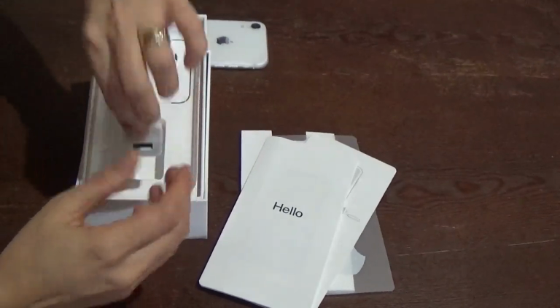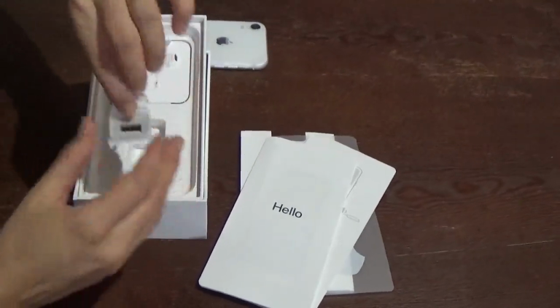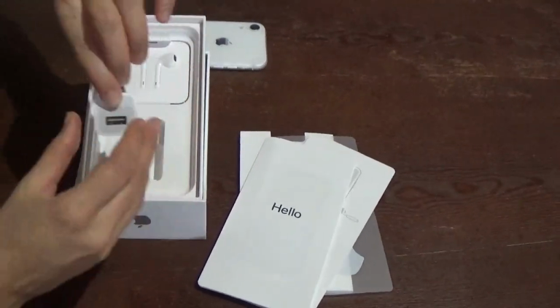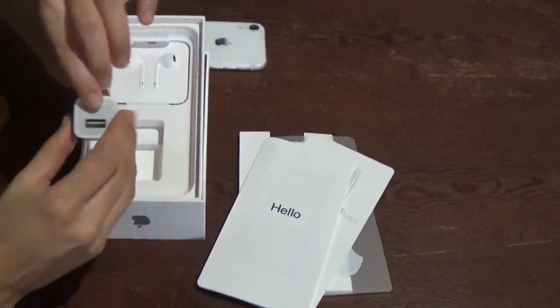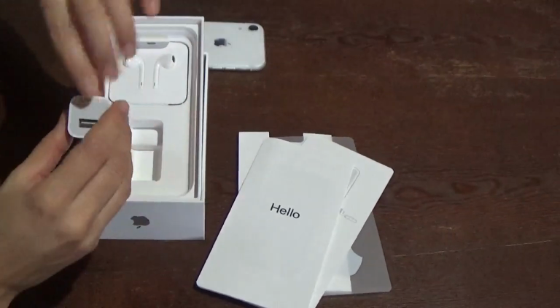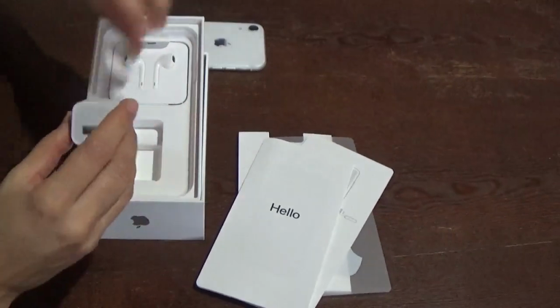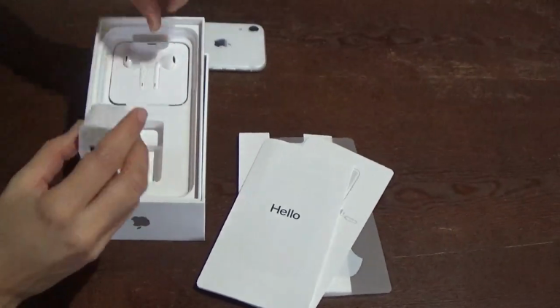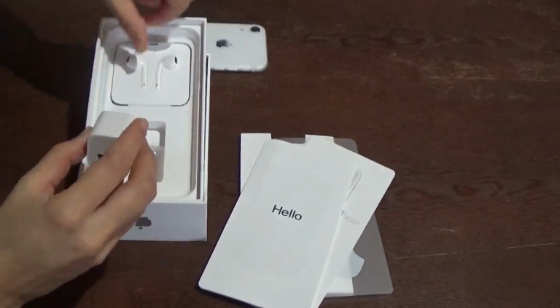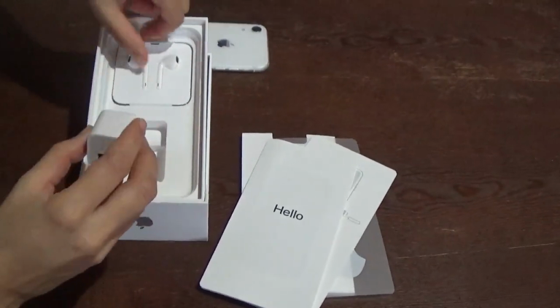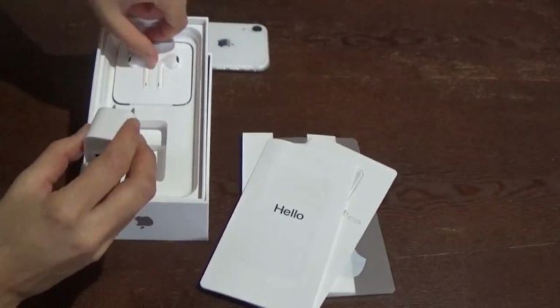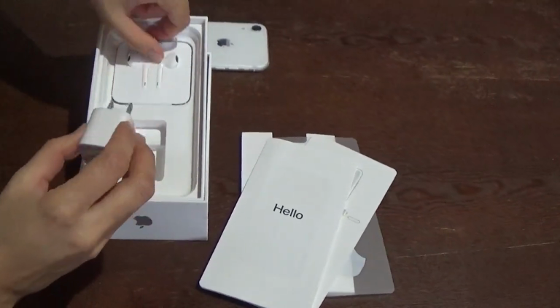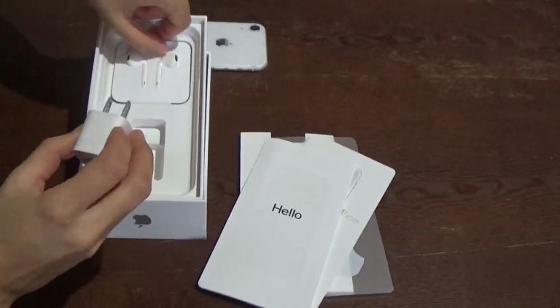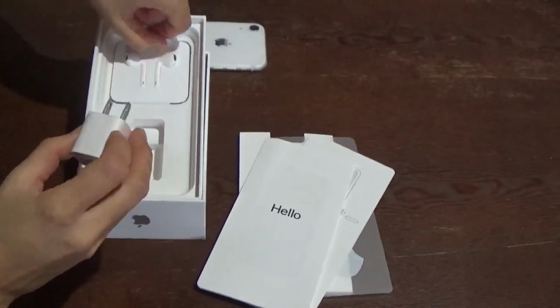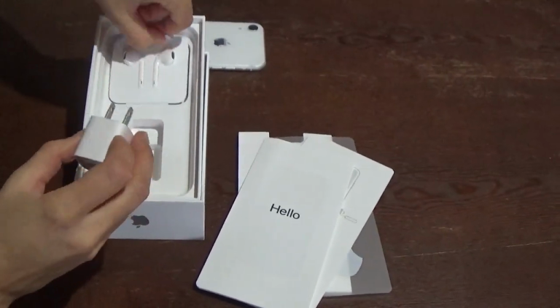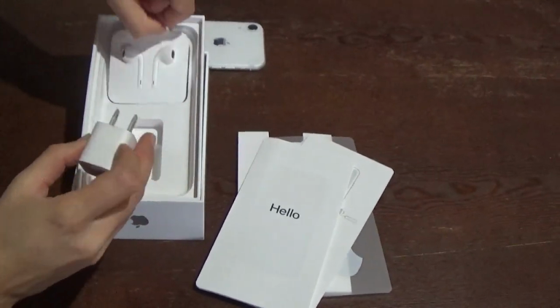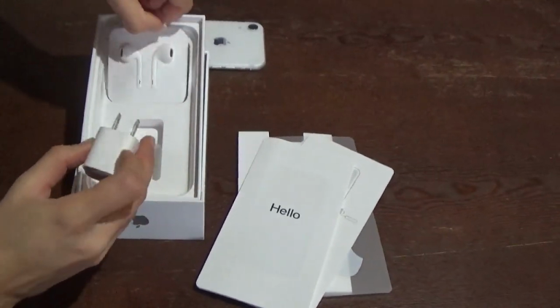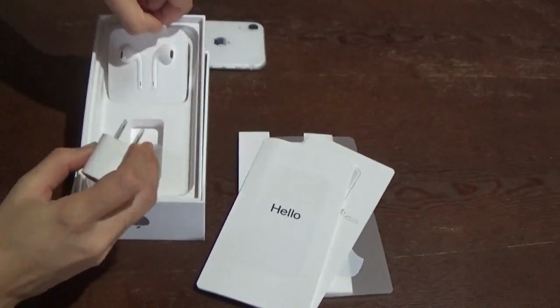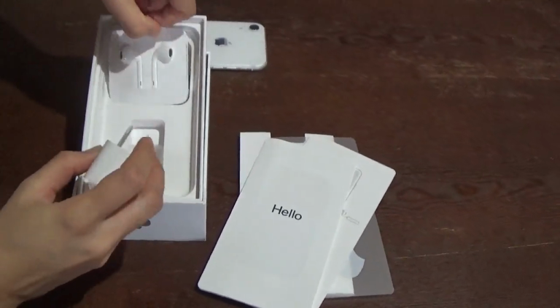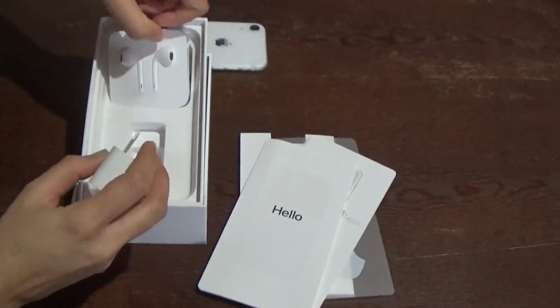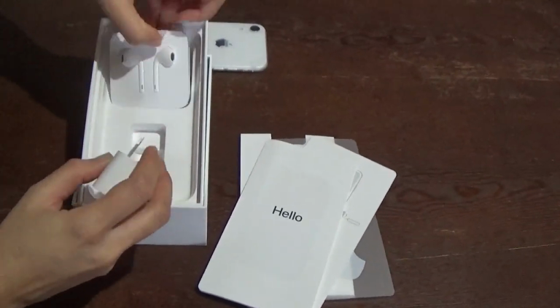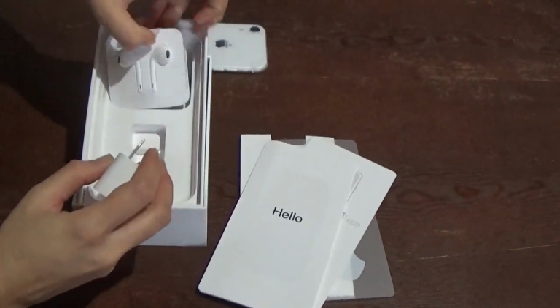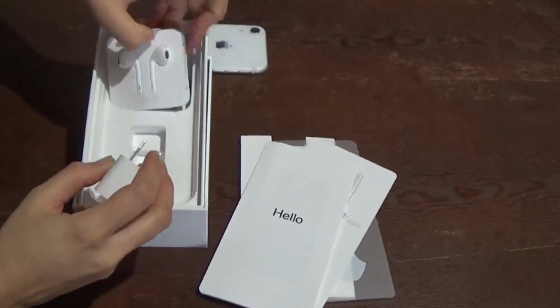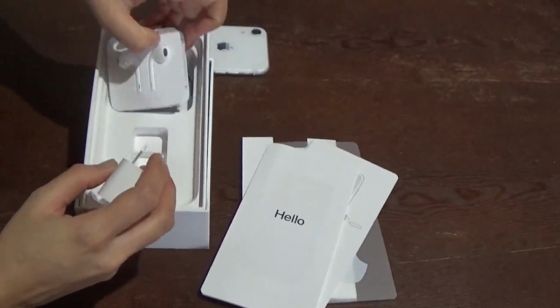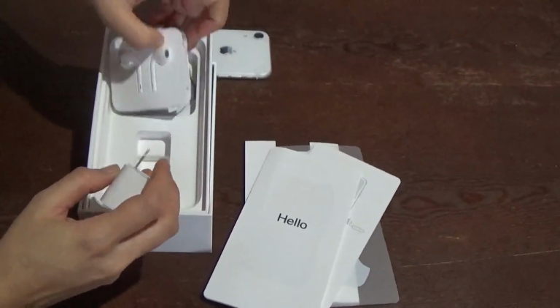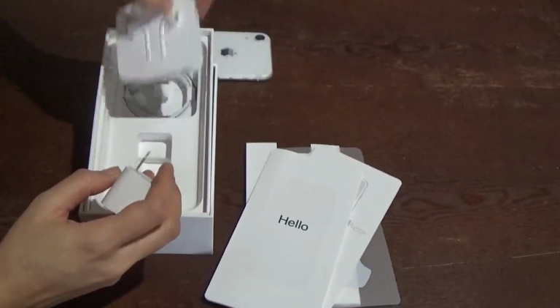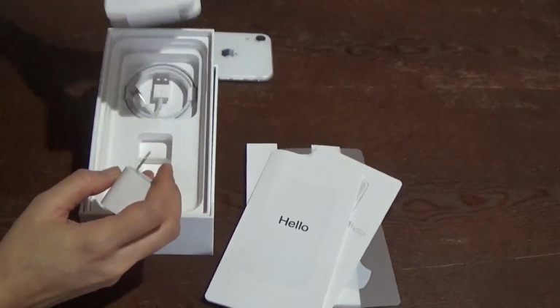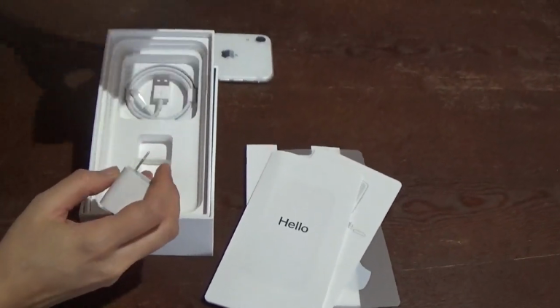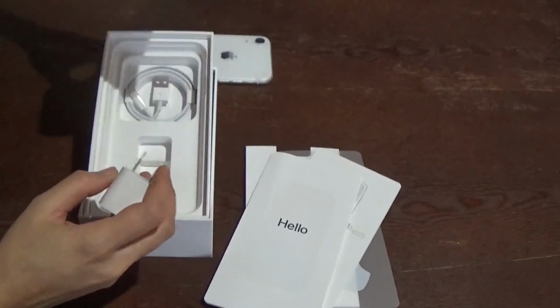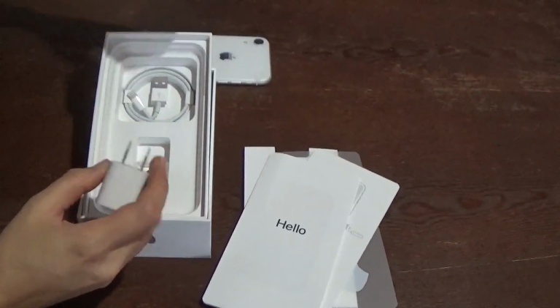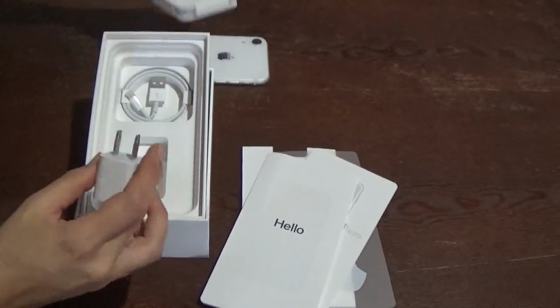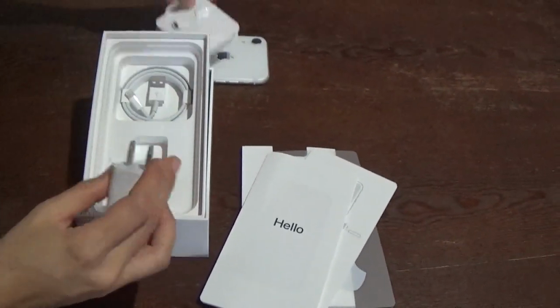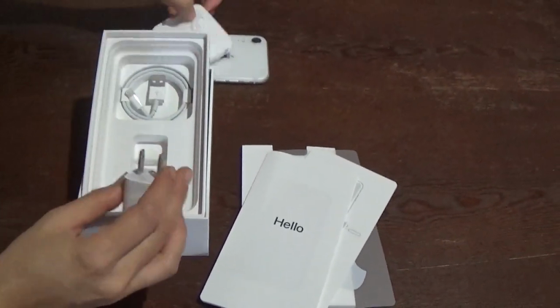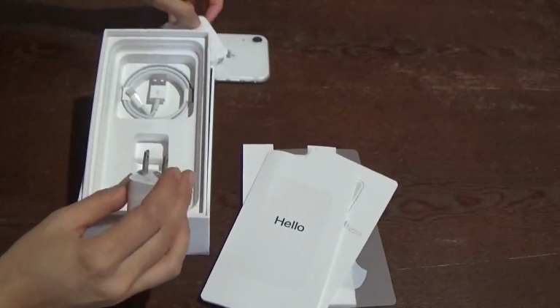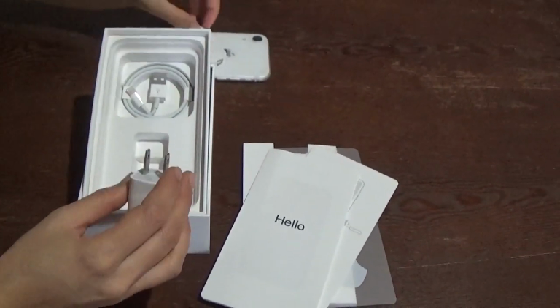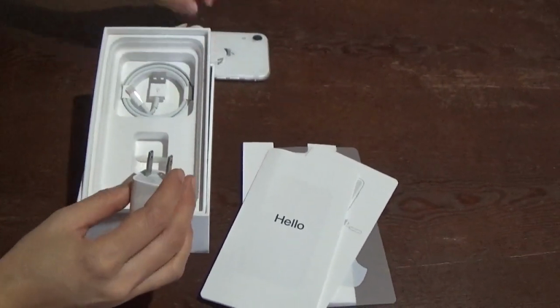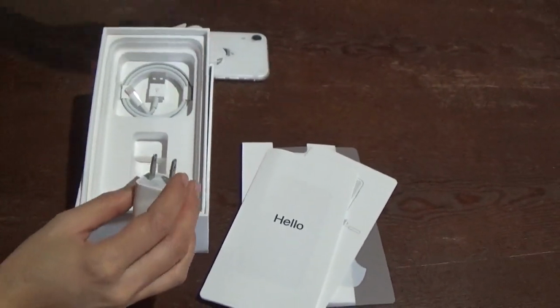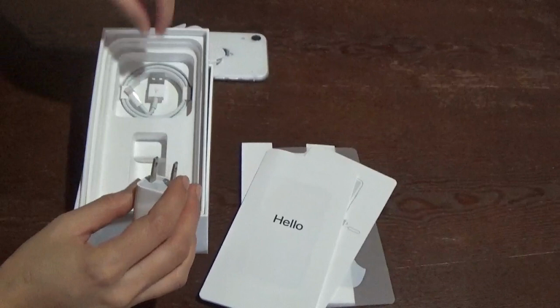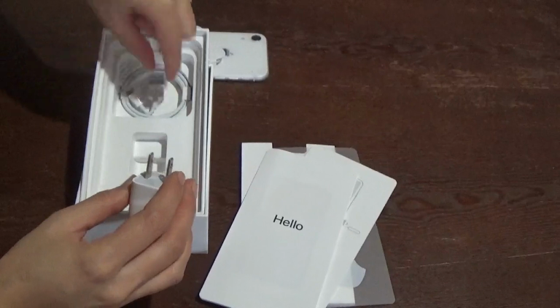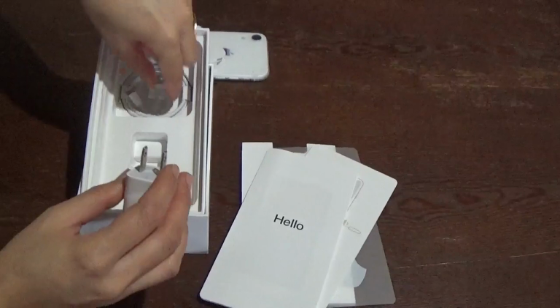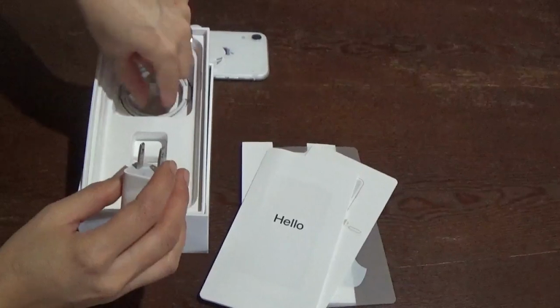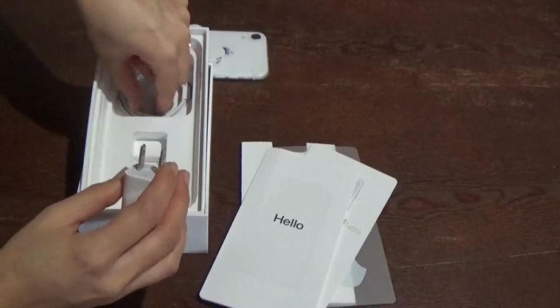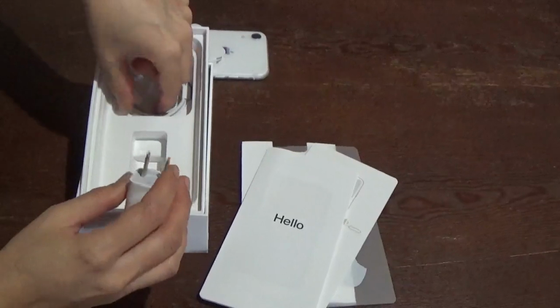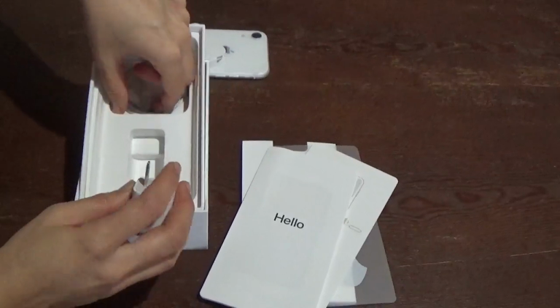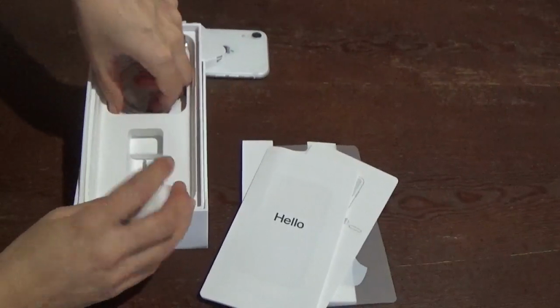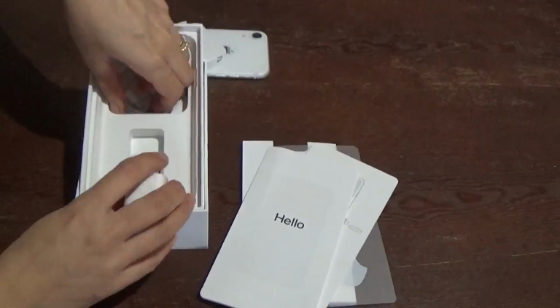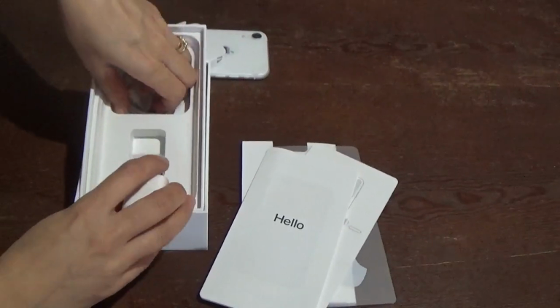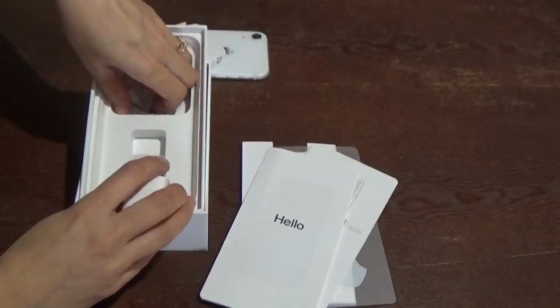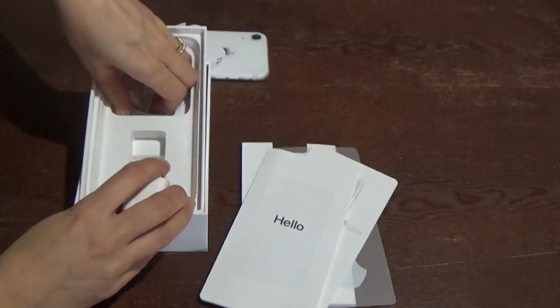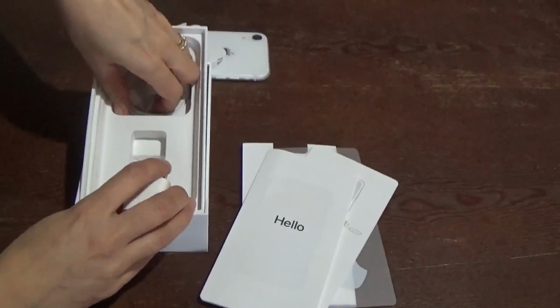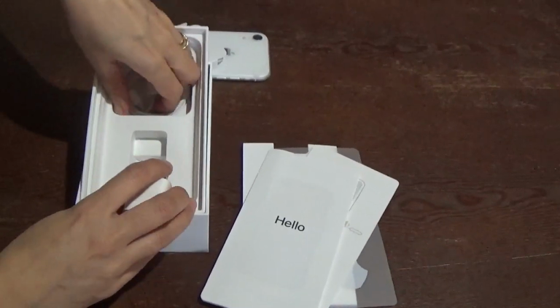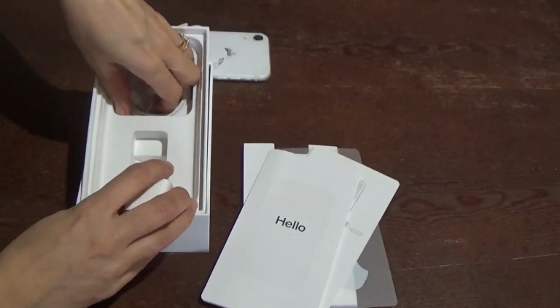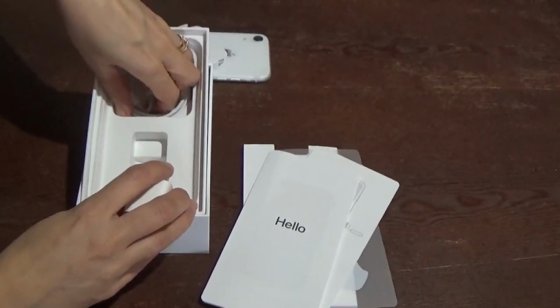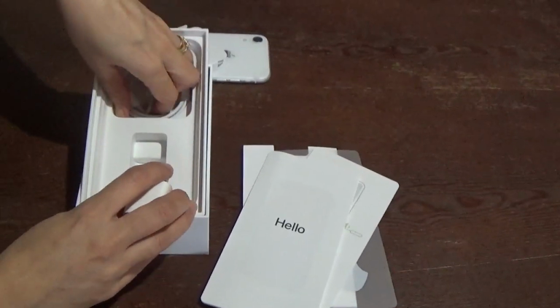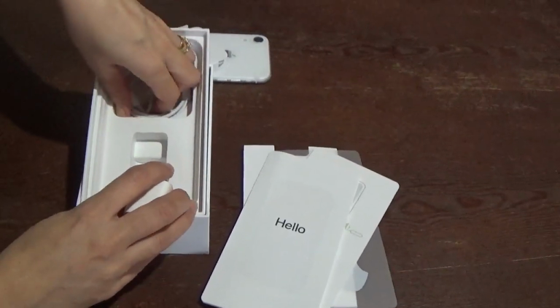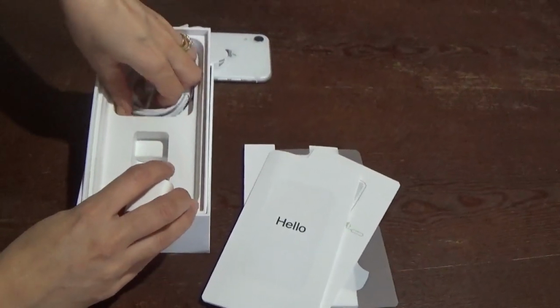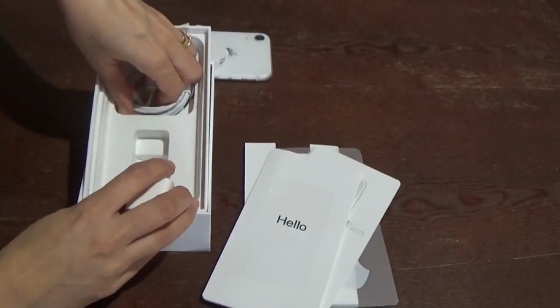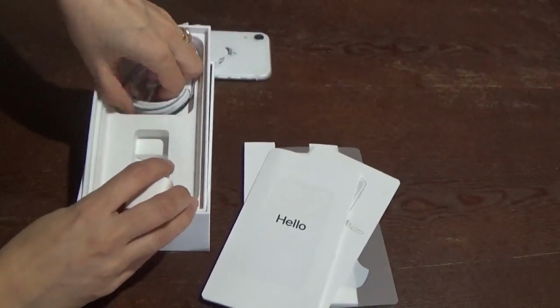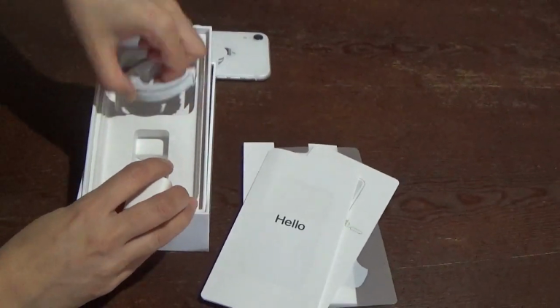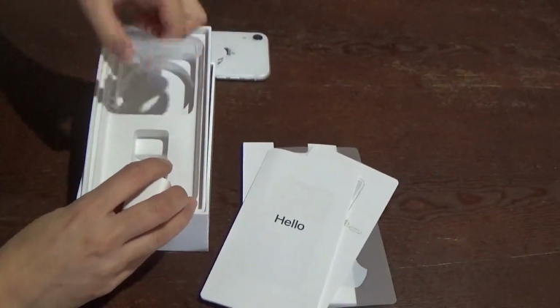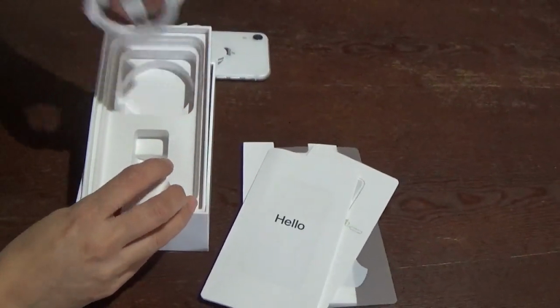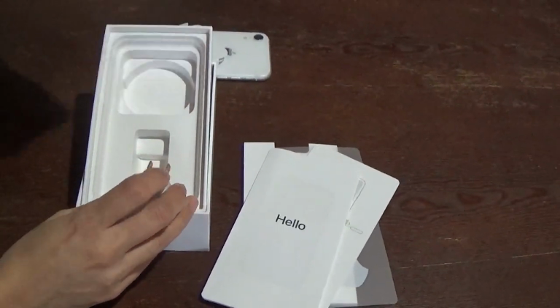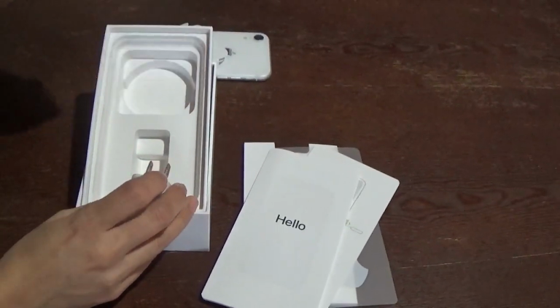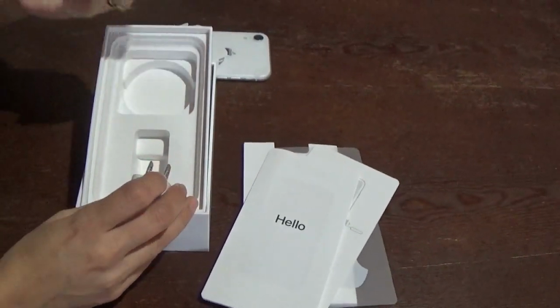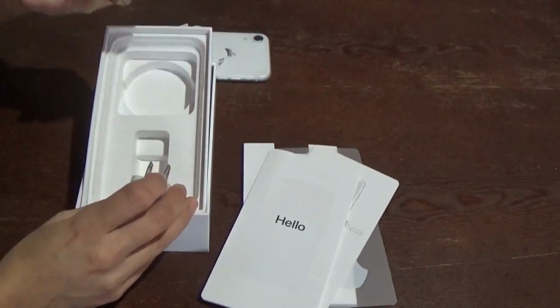This is your charging adapter, earphones, and a charging cable.